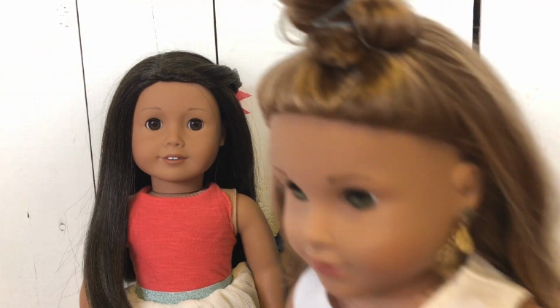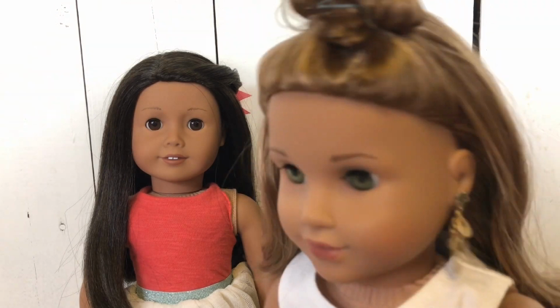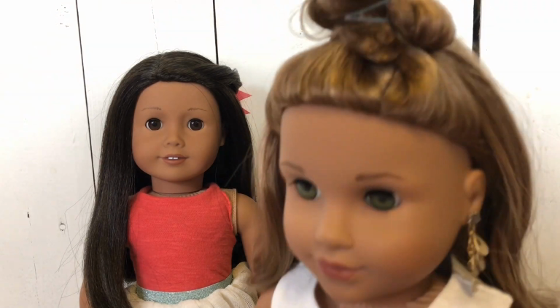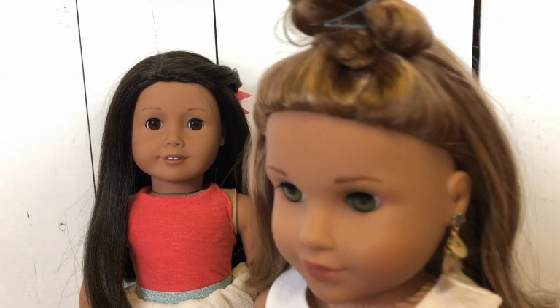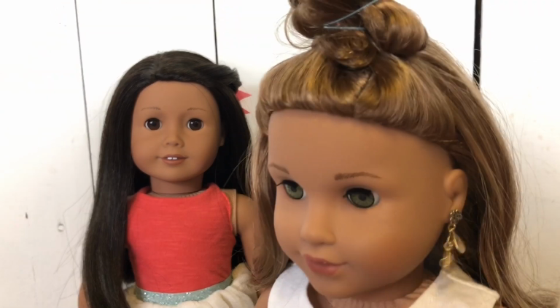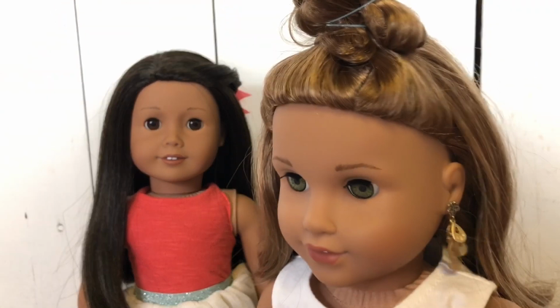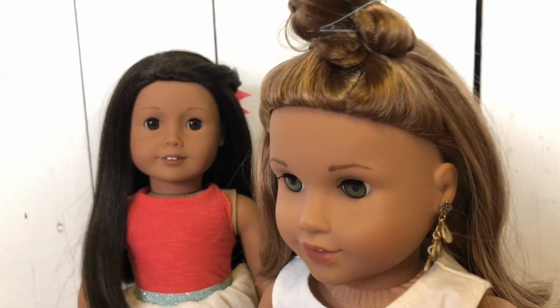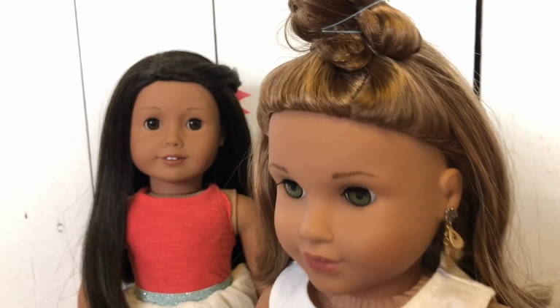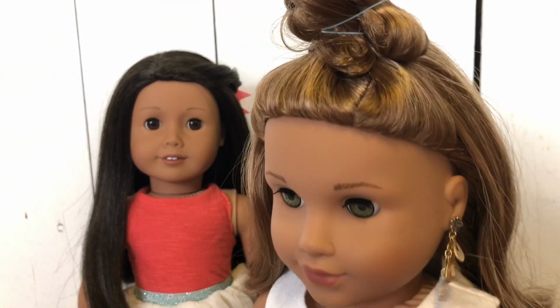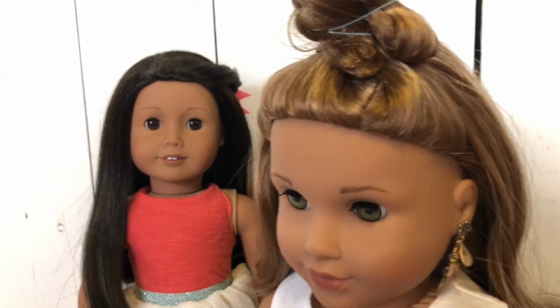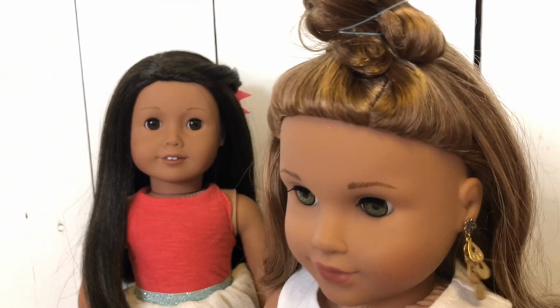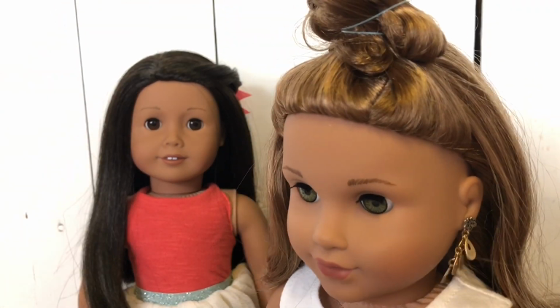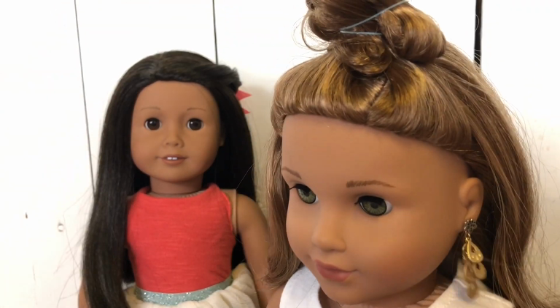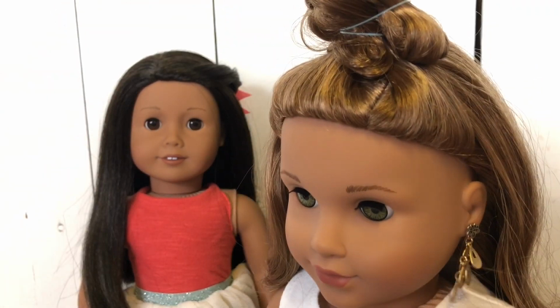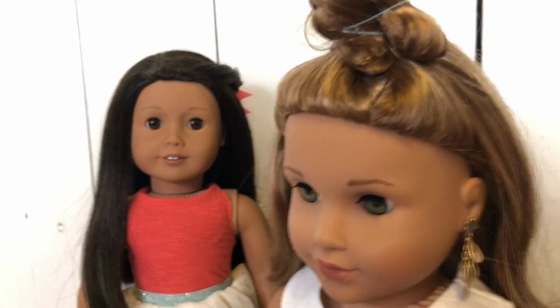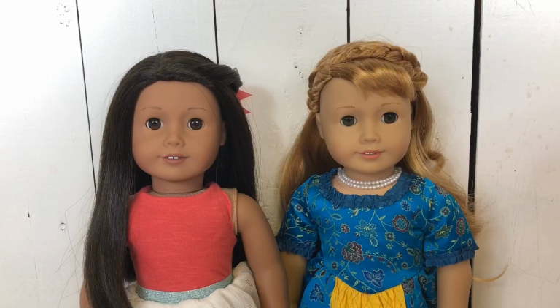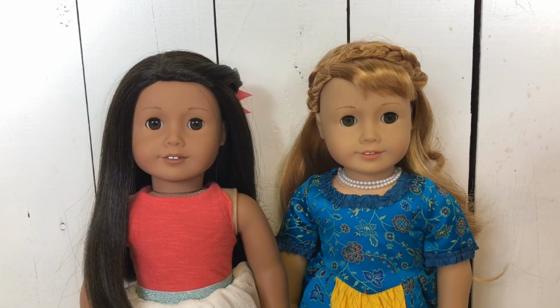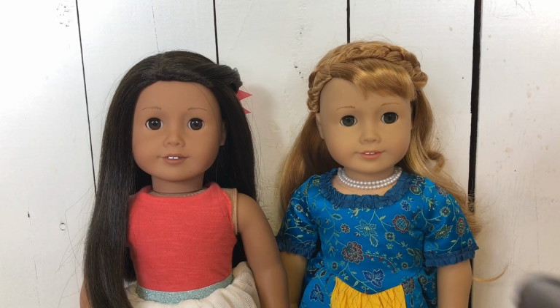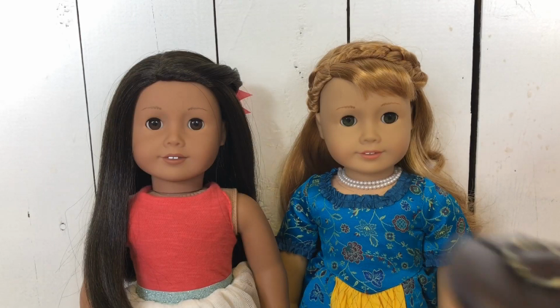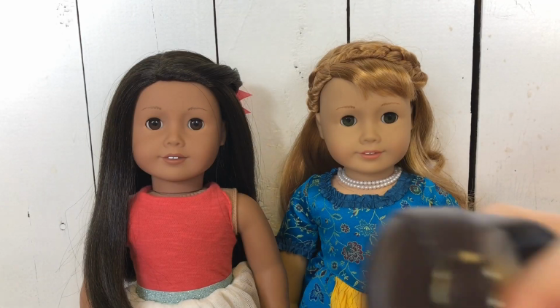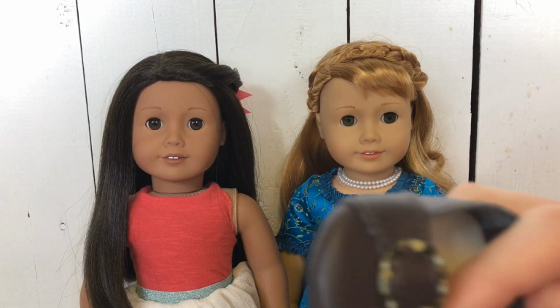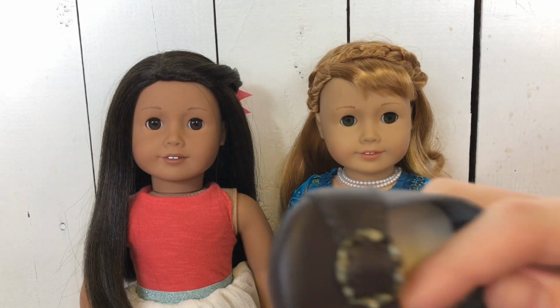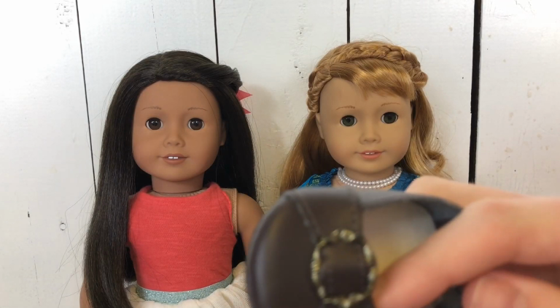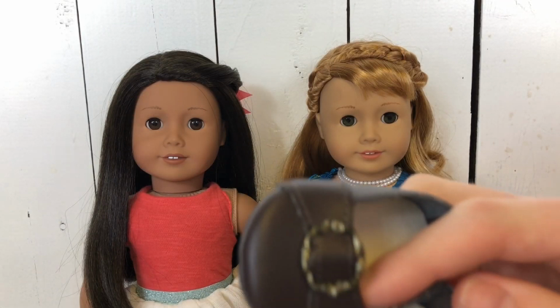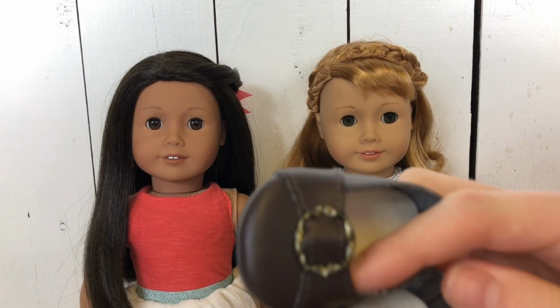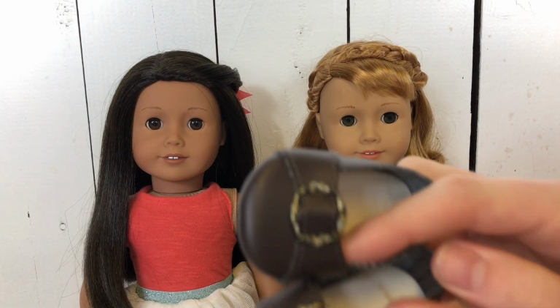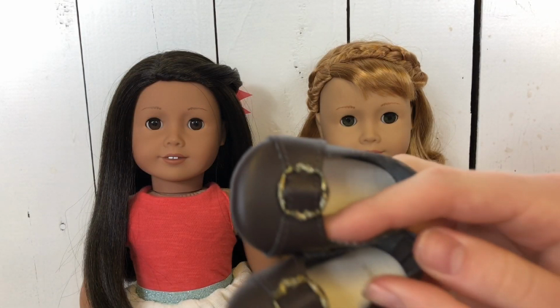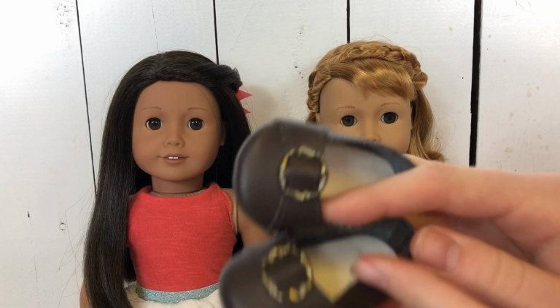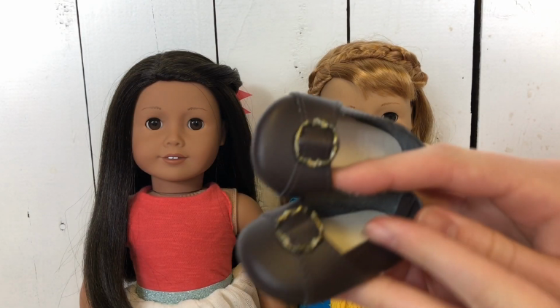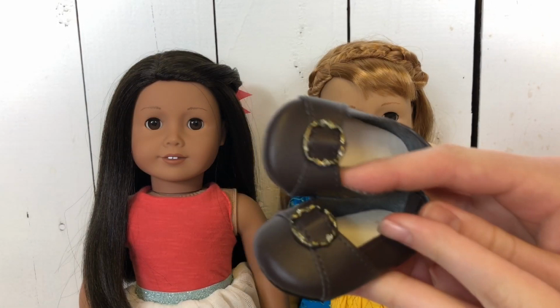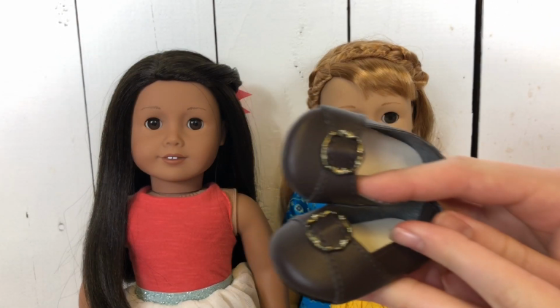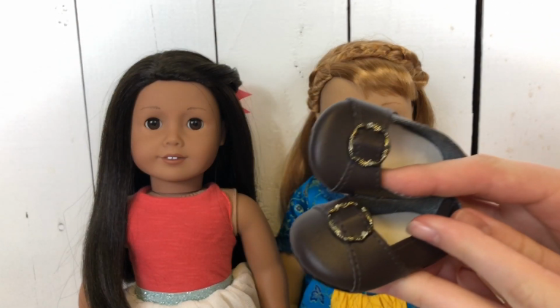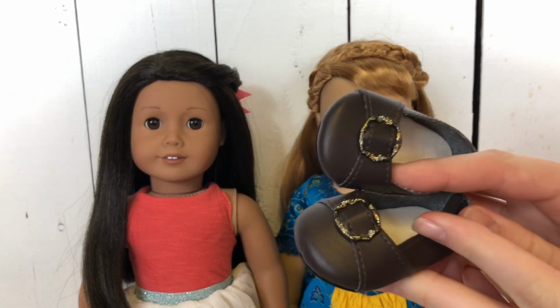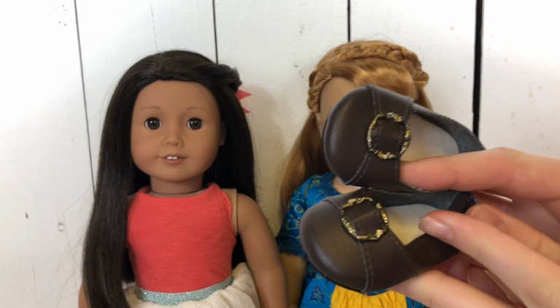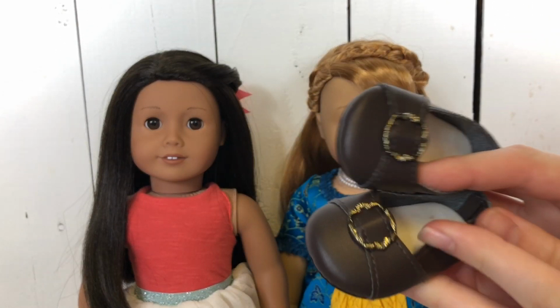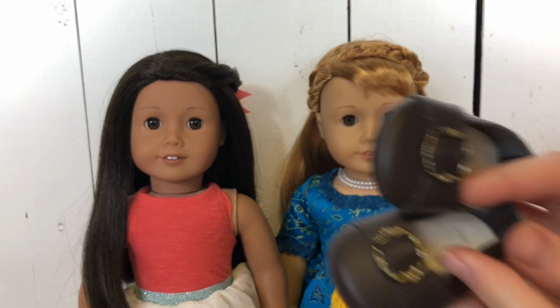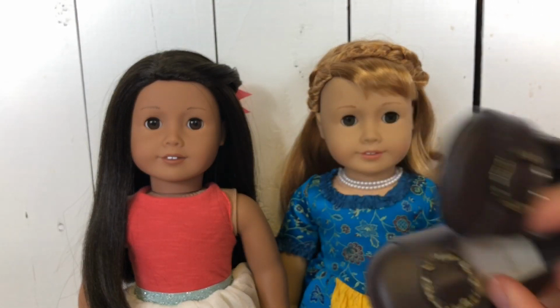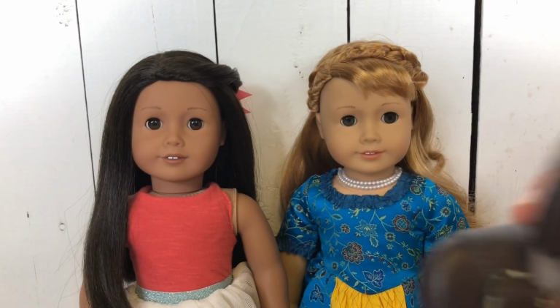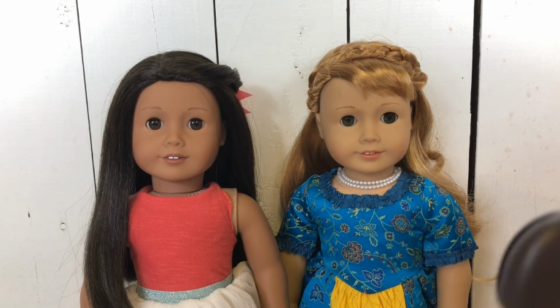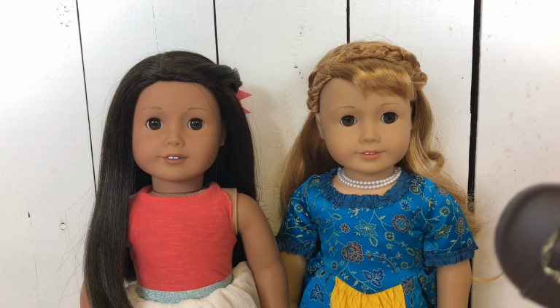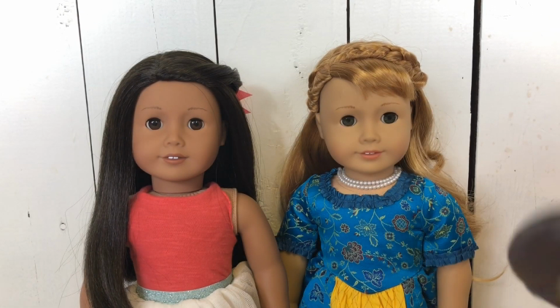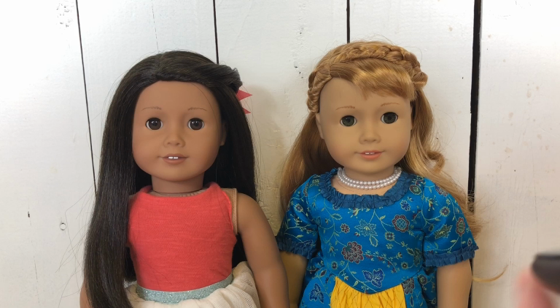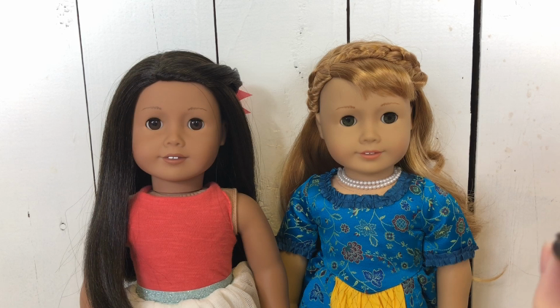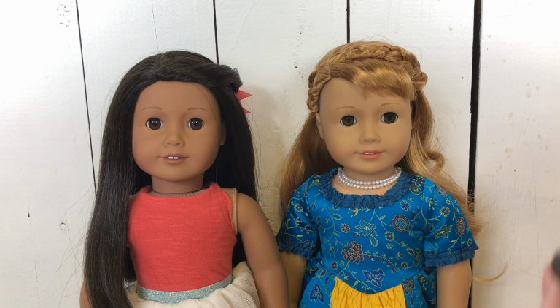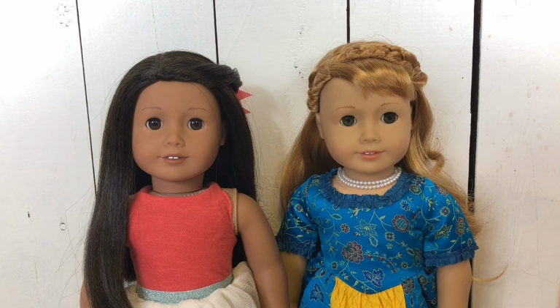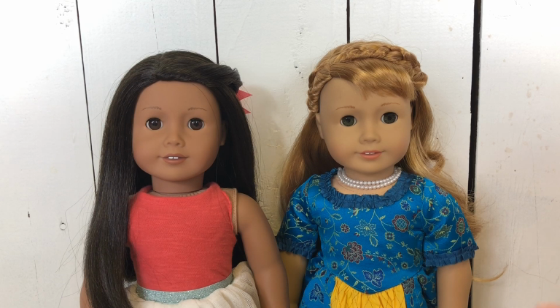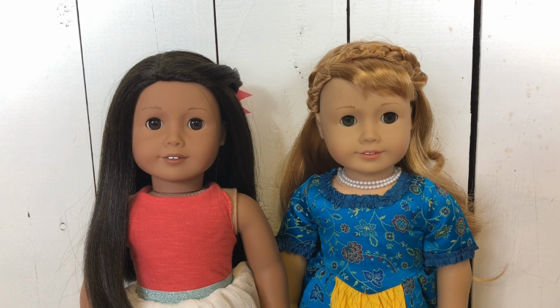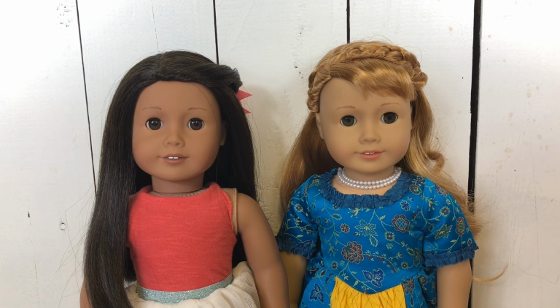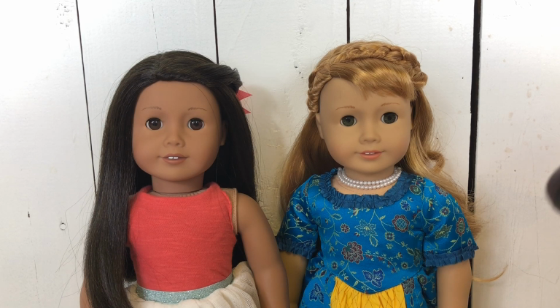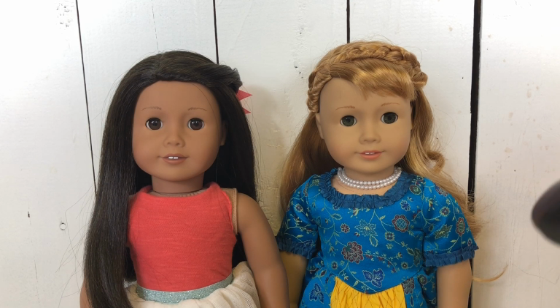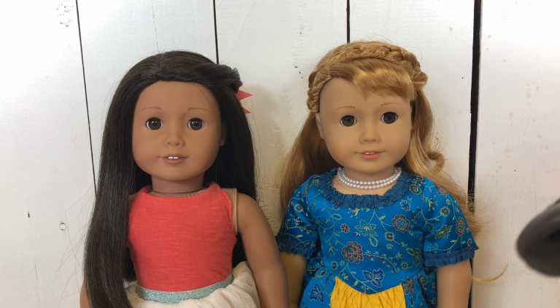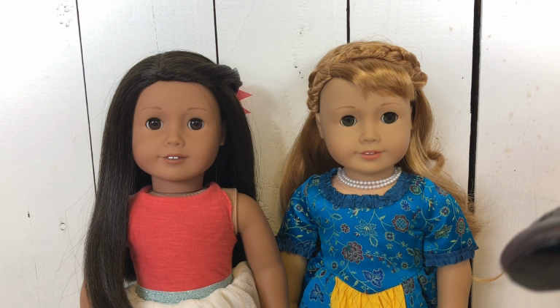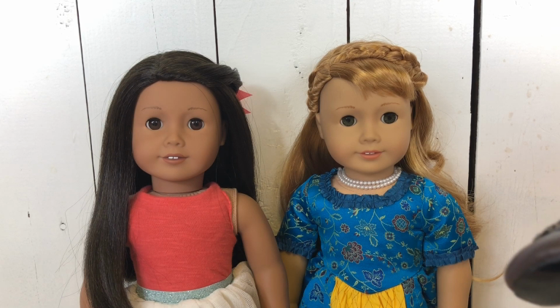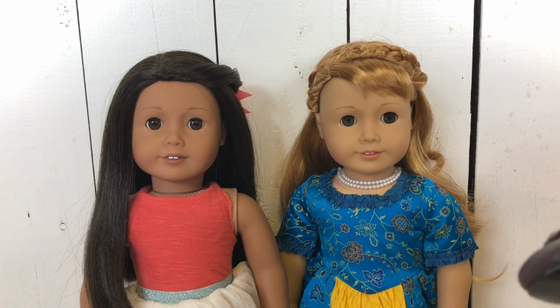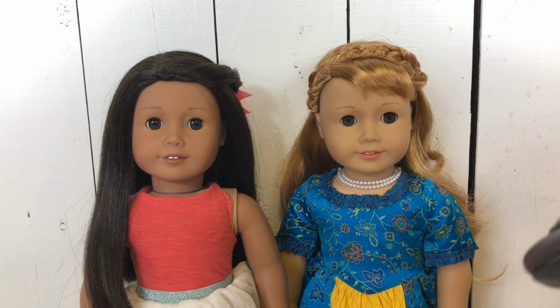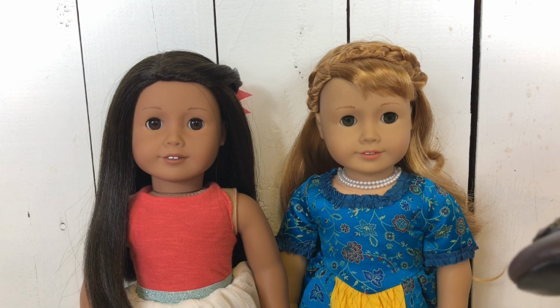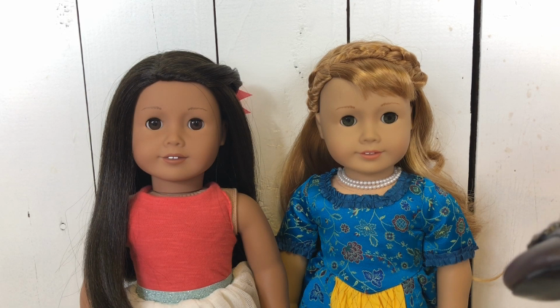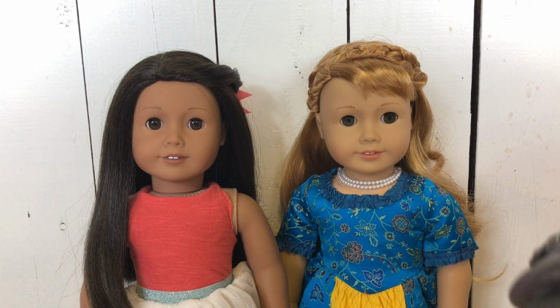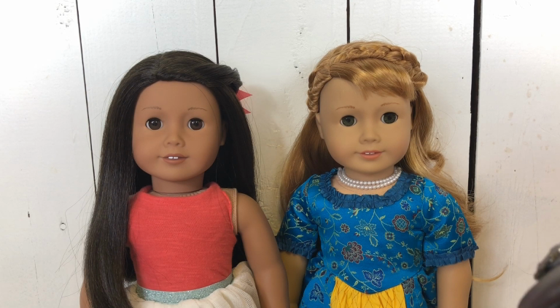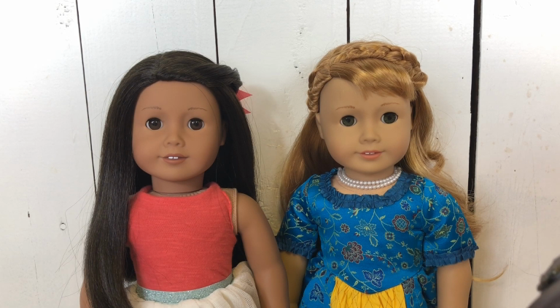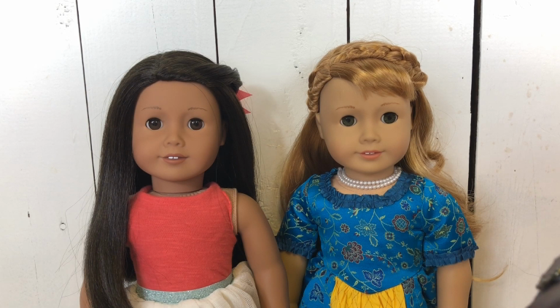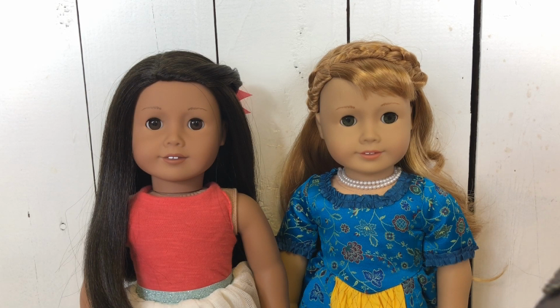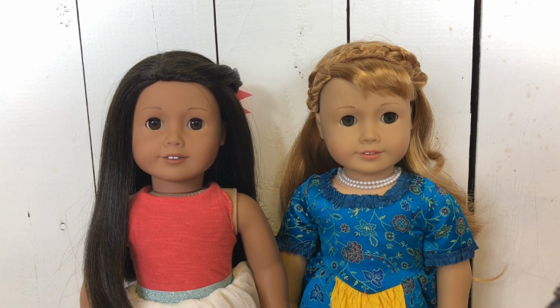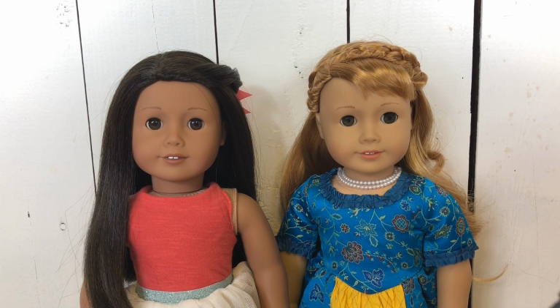That's nice, isn't it? Okay, so today I have a pair of doll shoes and I'm going to be making noises with them.